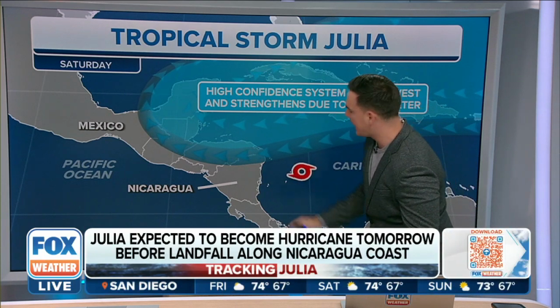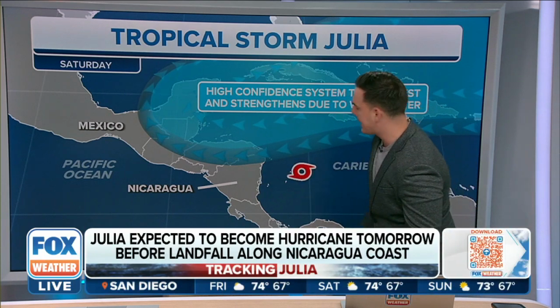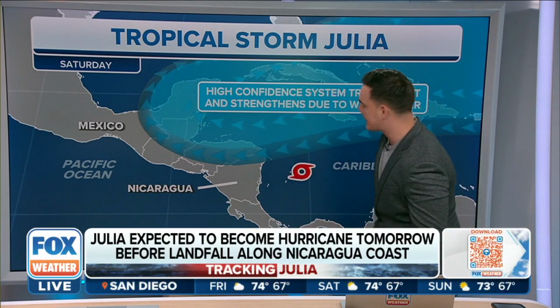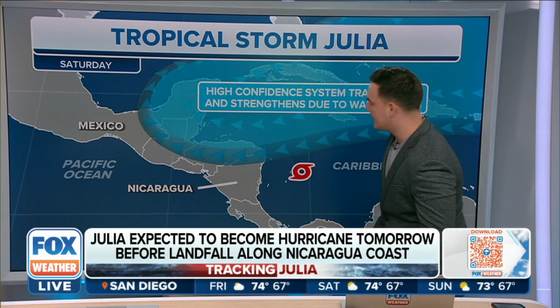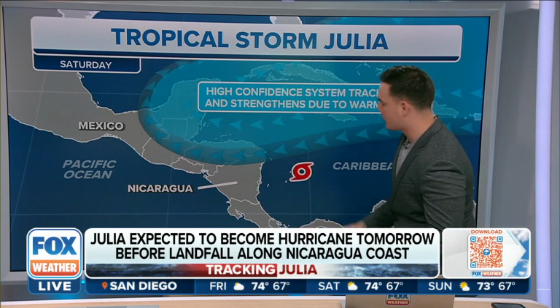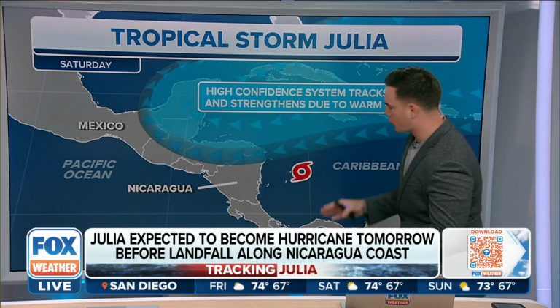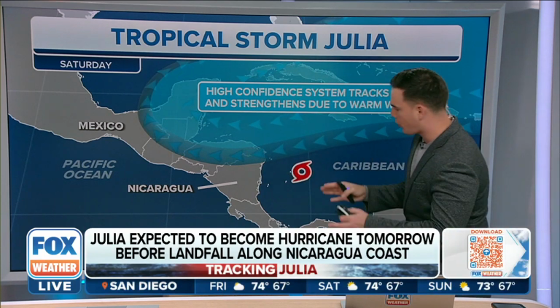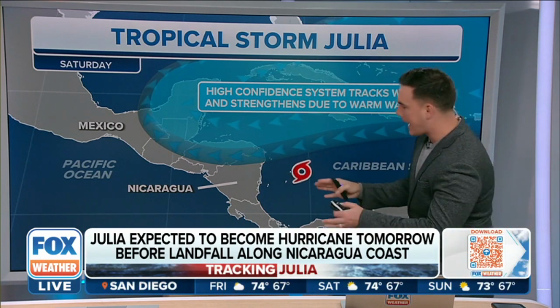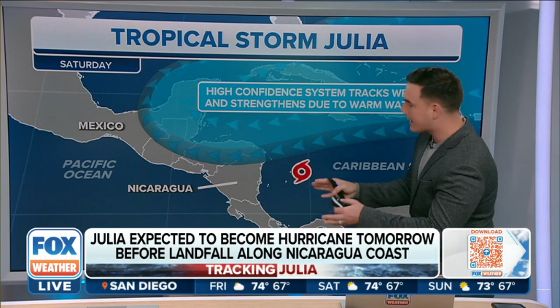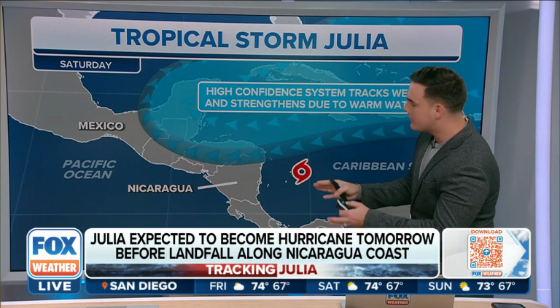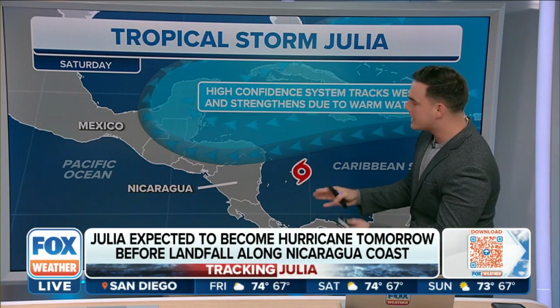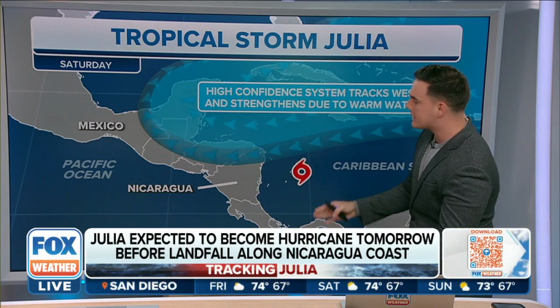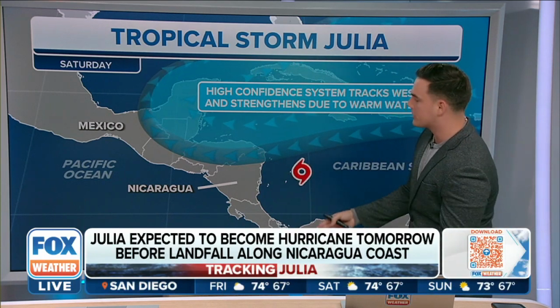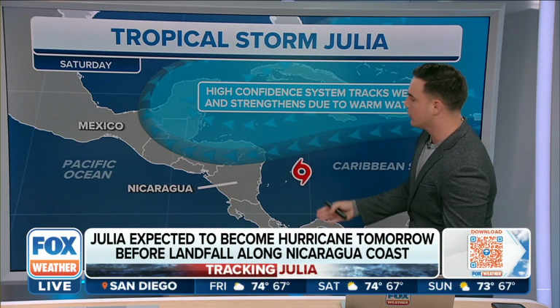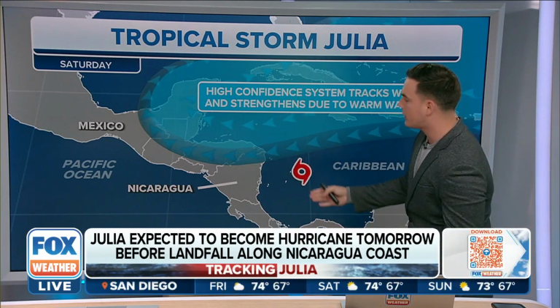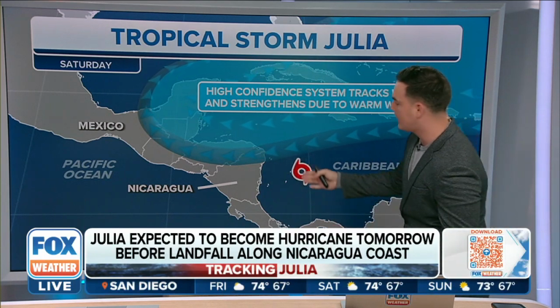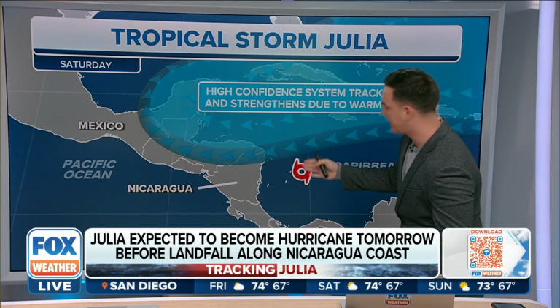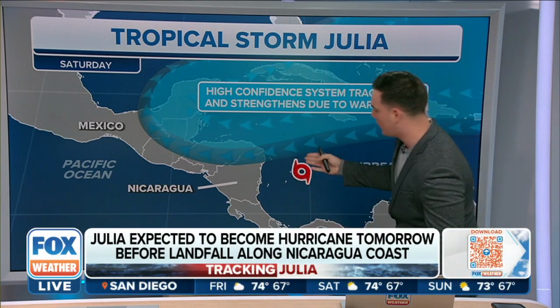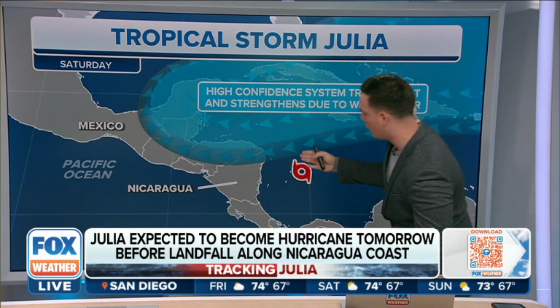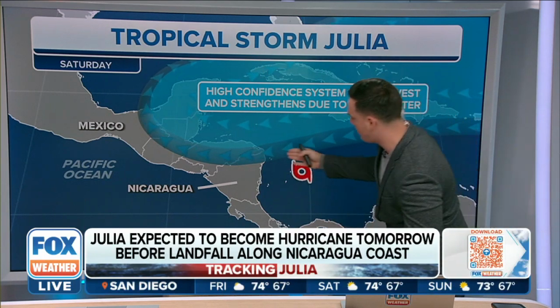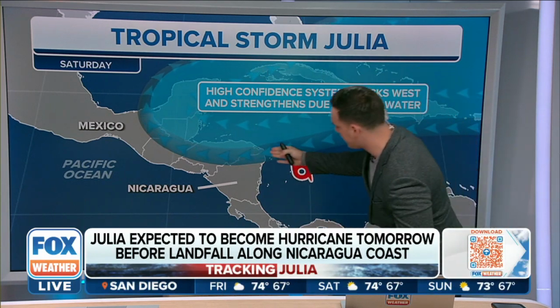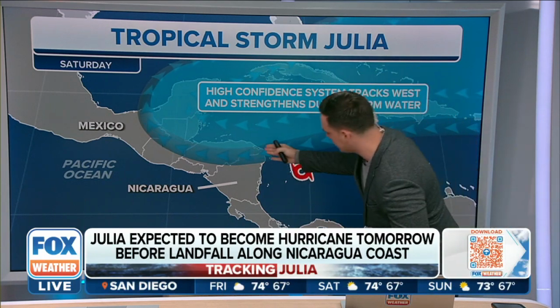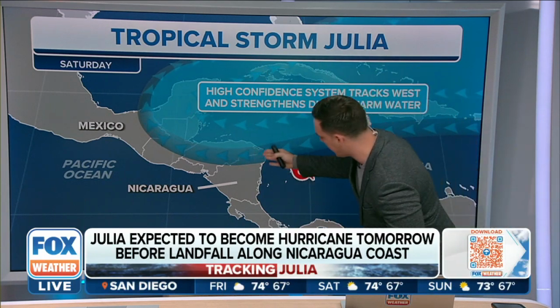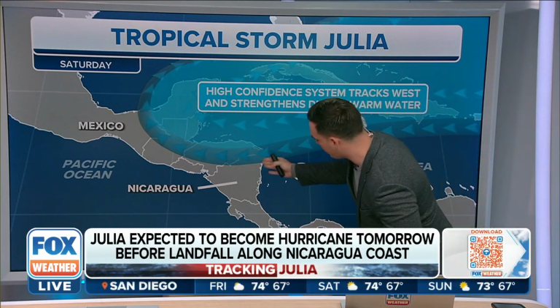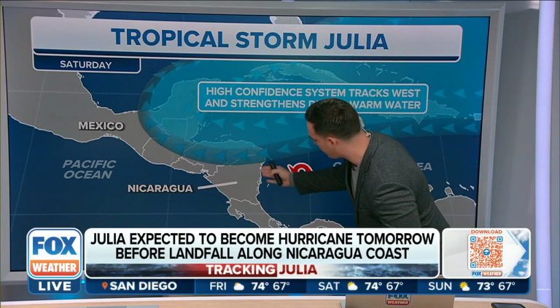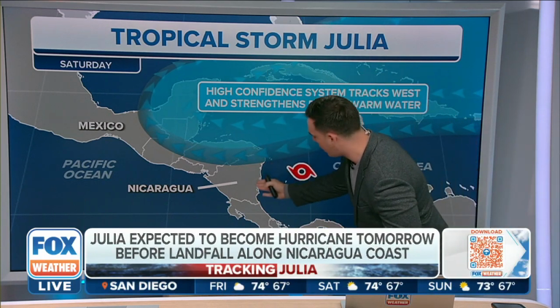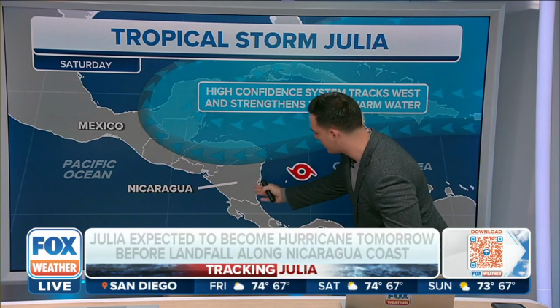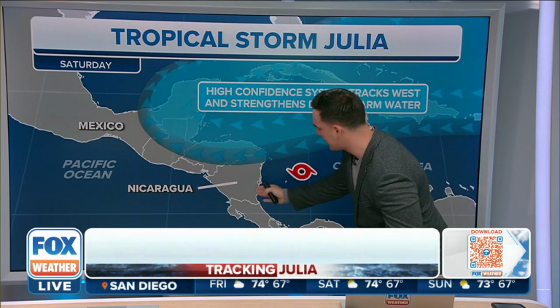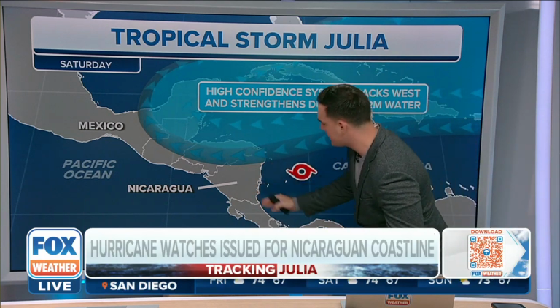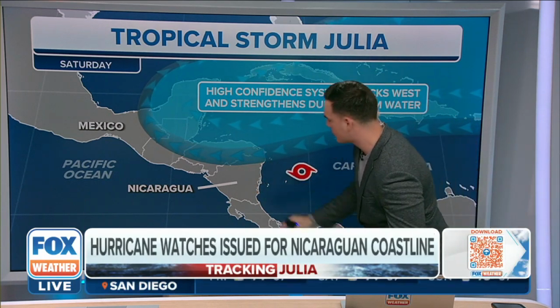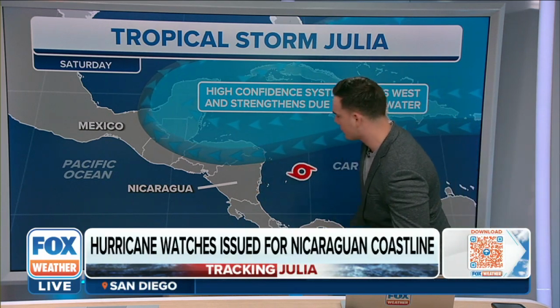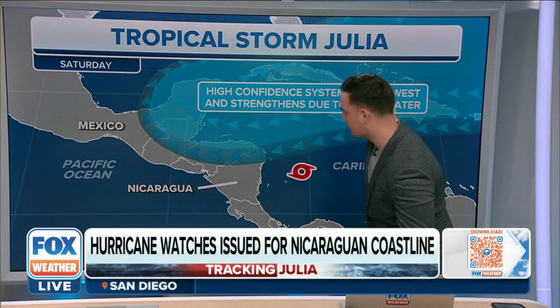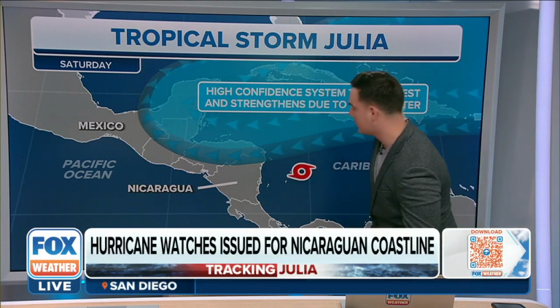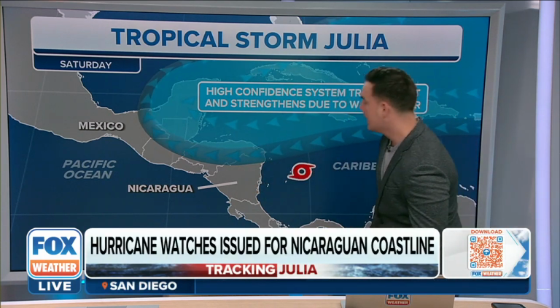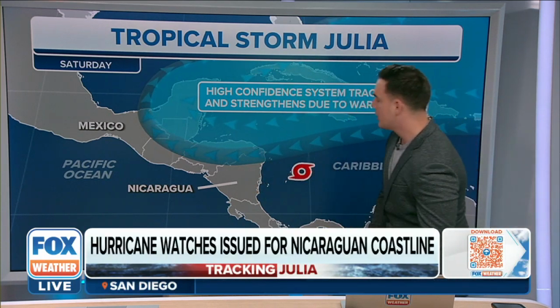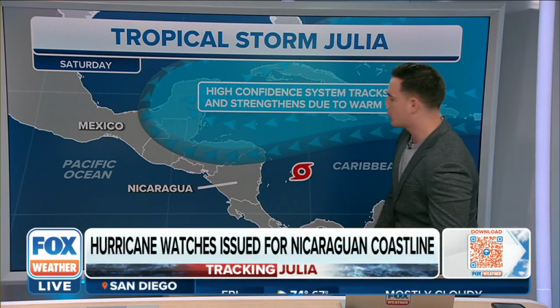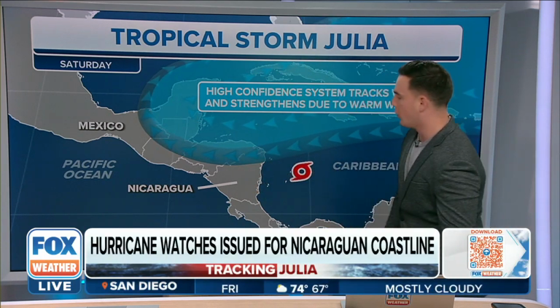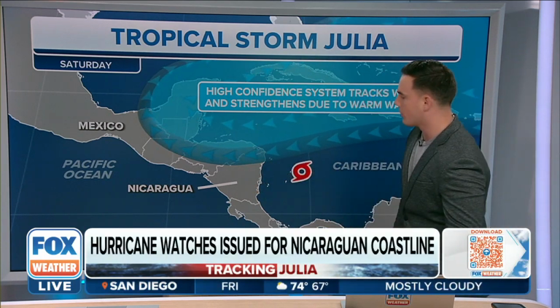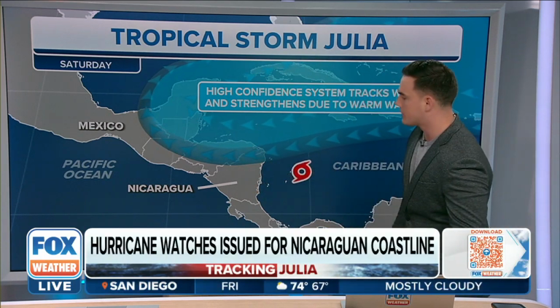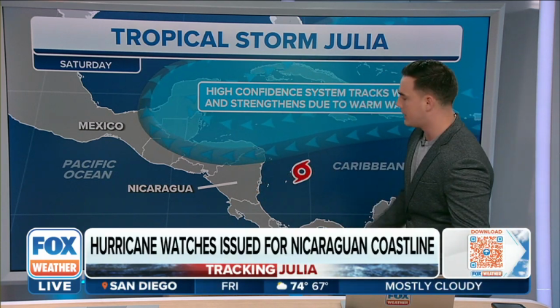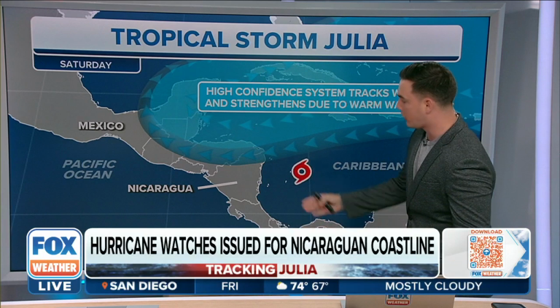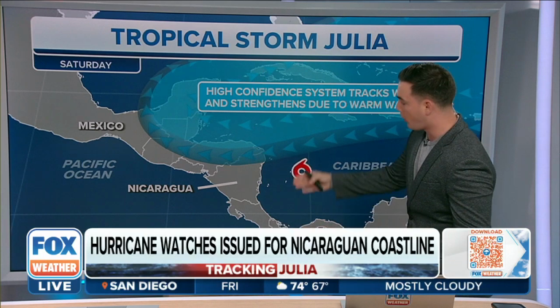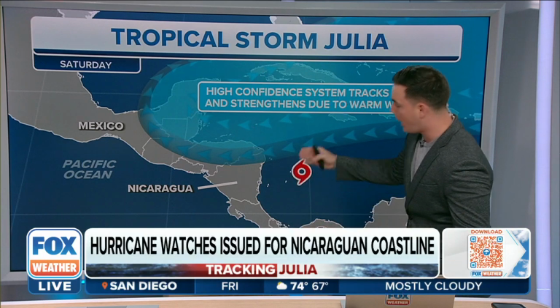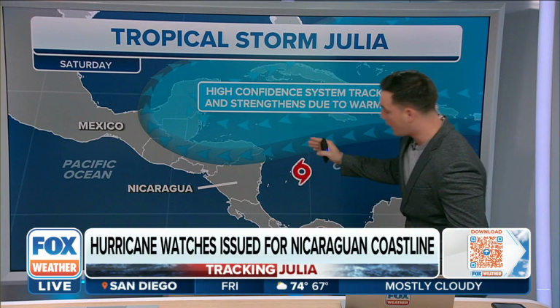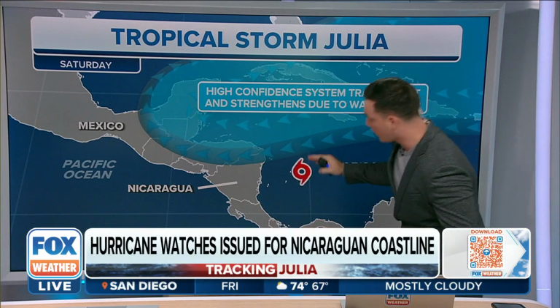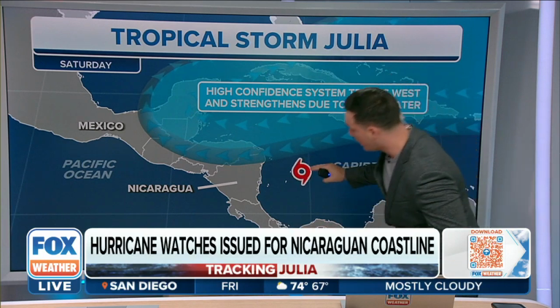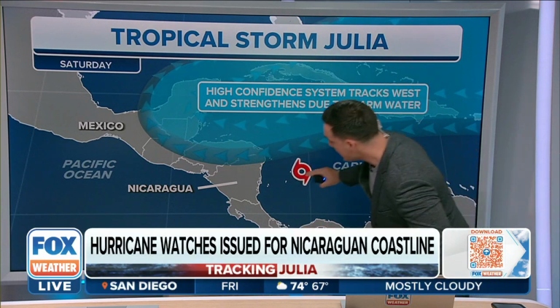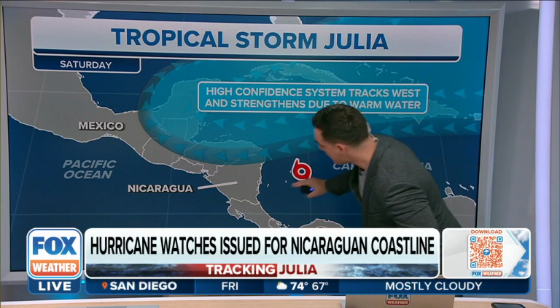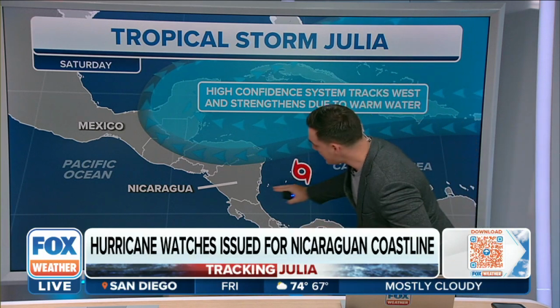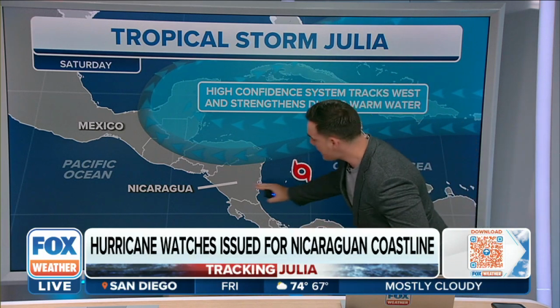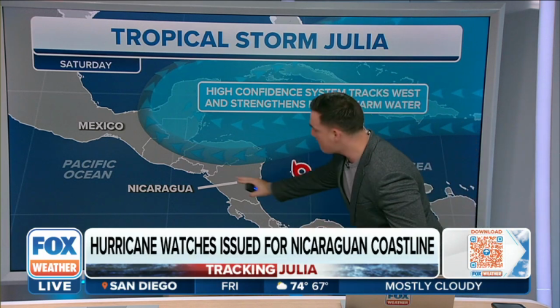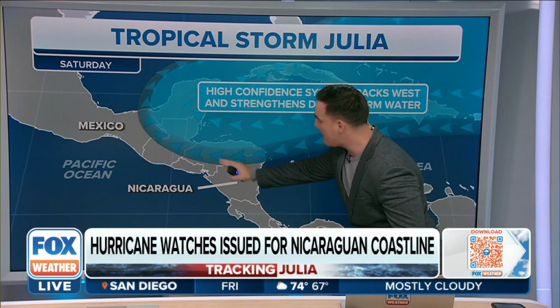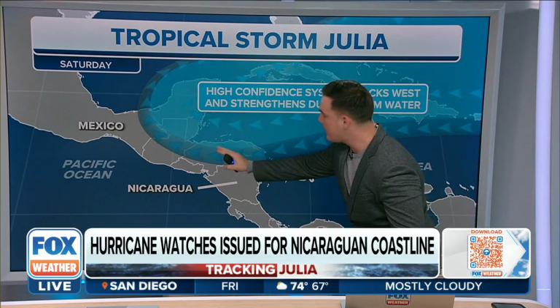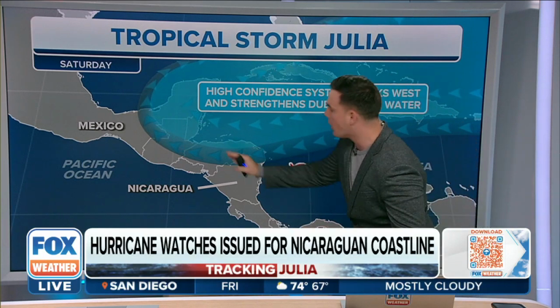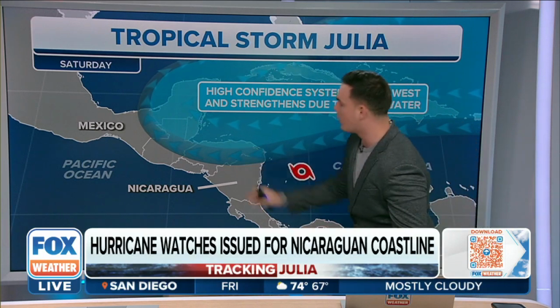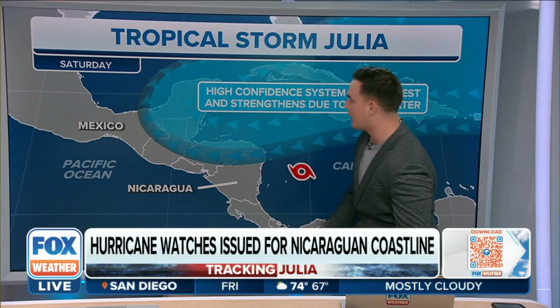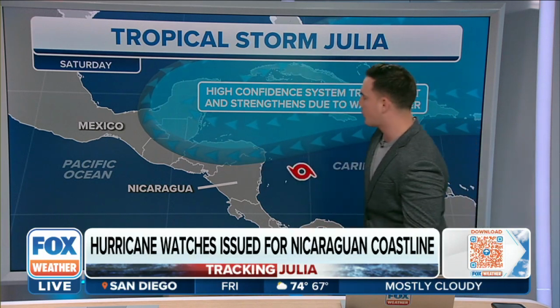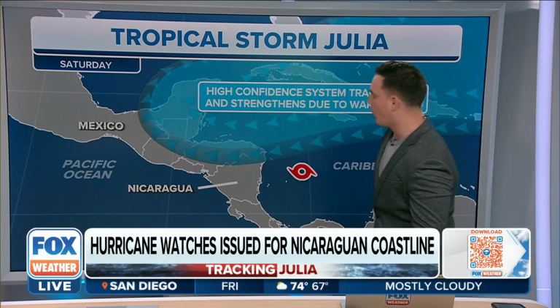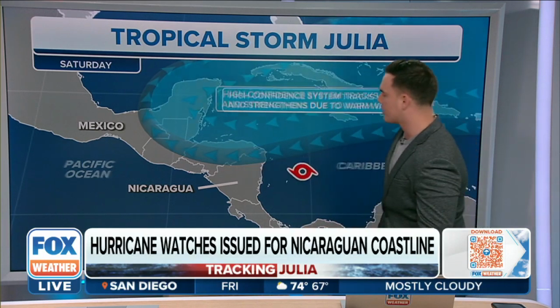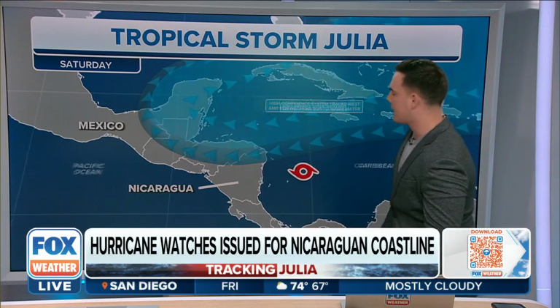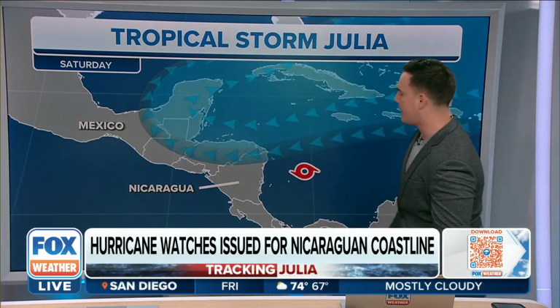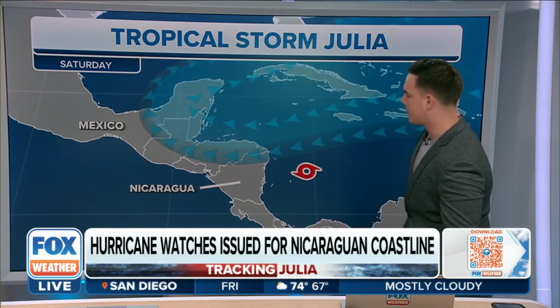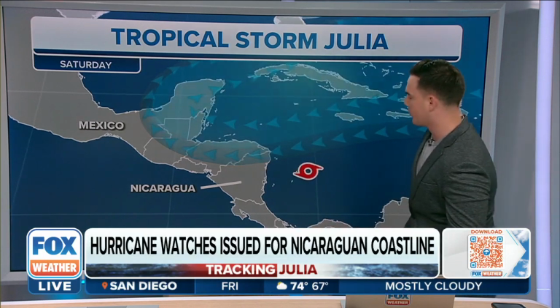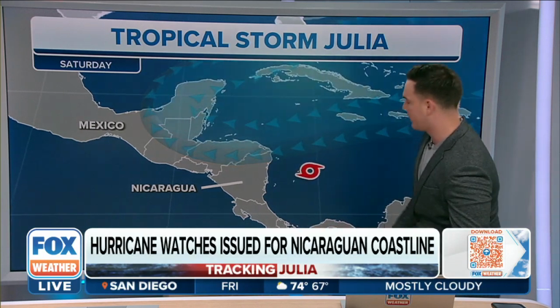That will impact Central America. Right now, looking at the track, it appears it will make landfall on the eastern shores of Nicaragua, and then maybe going up towards Honduras.